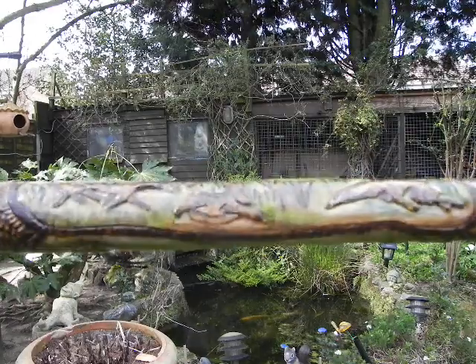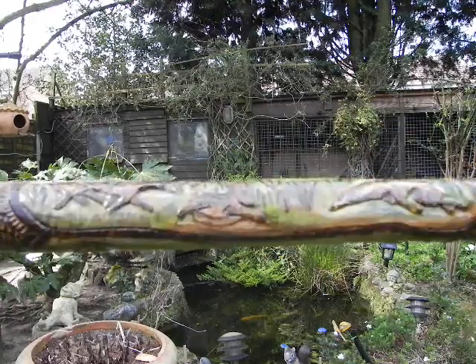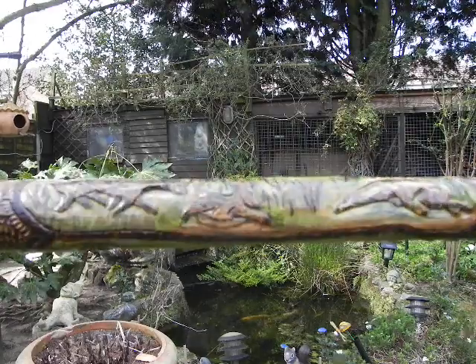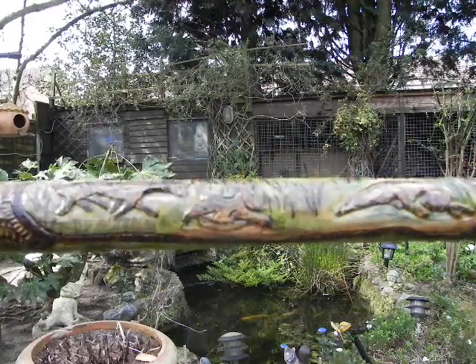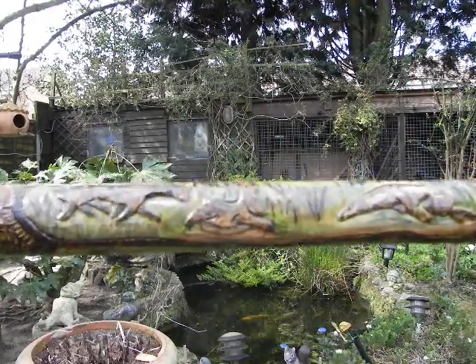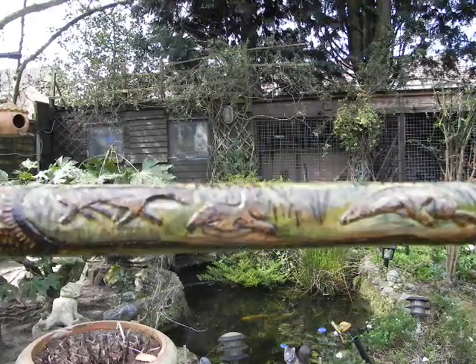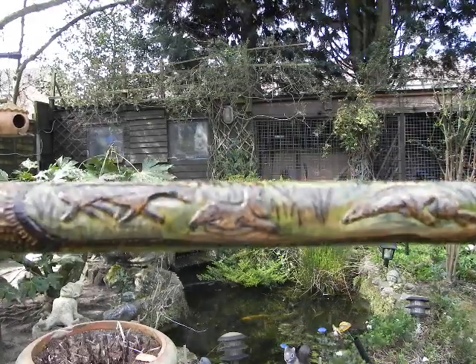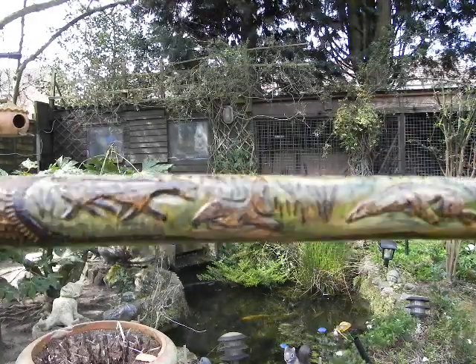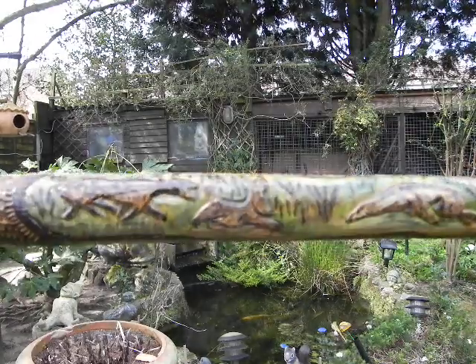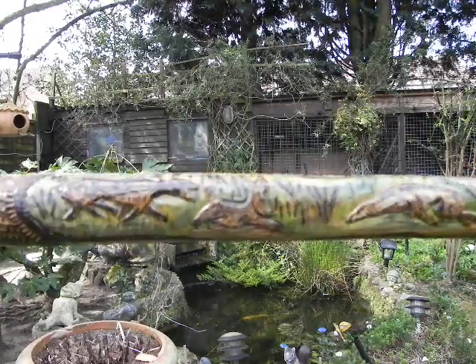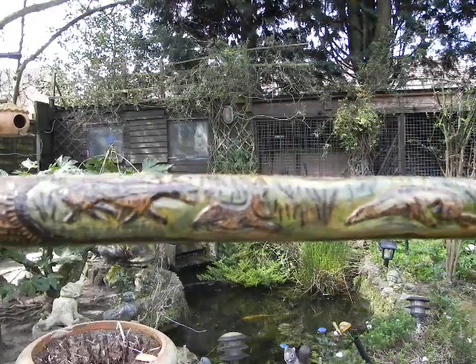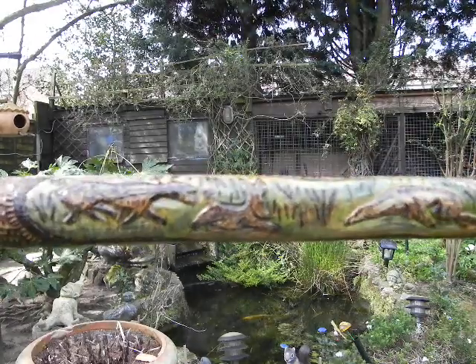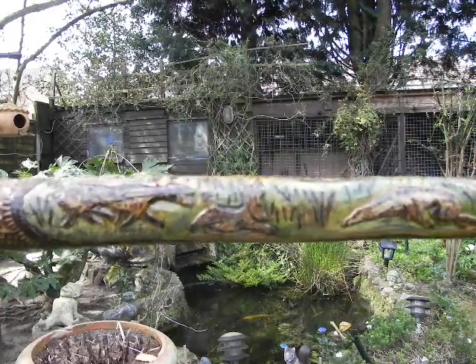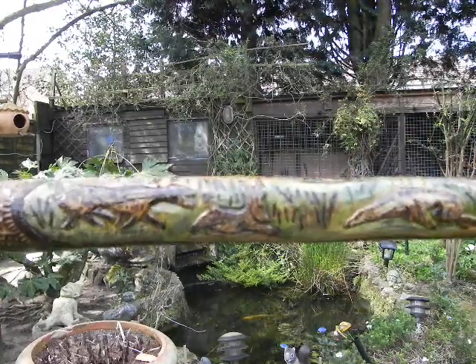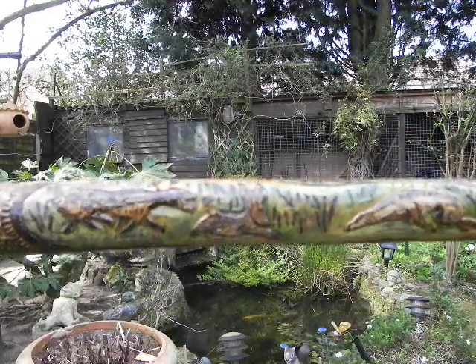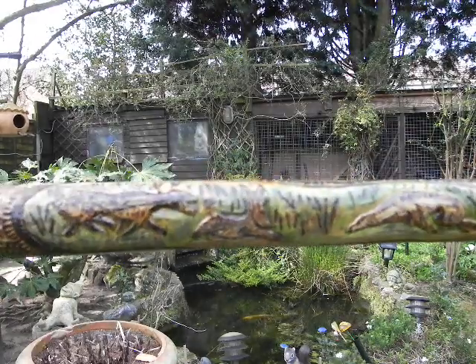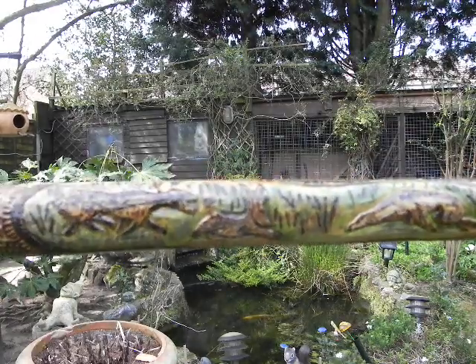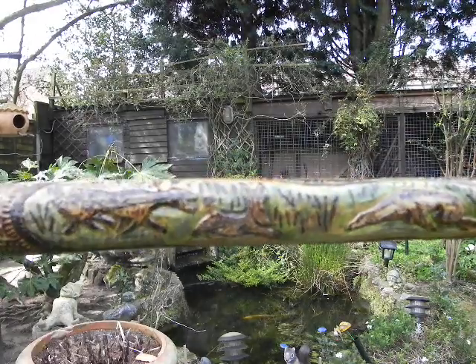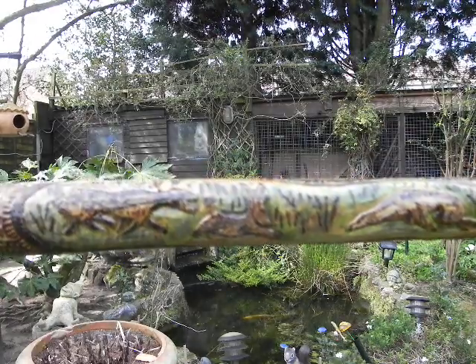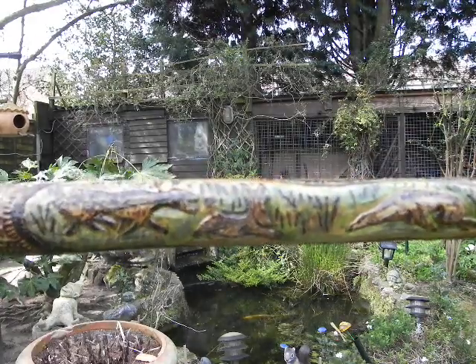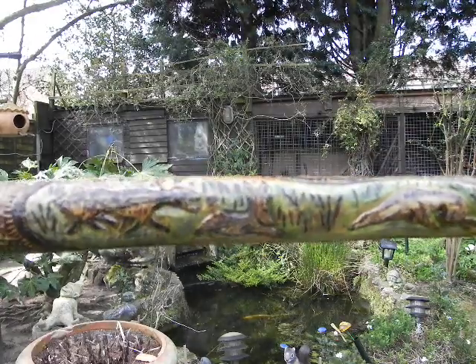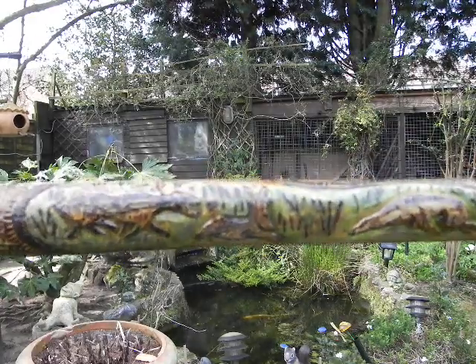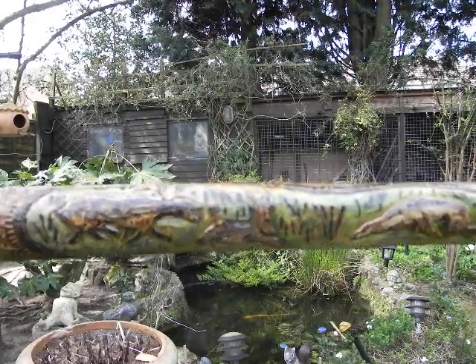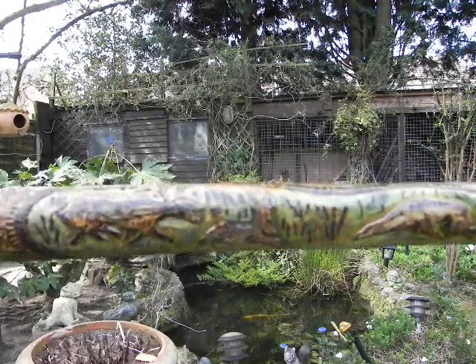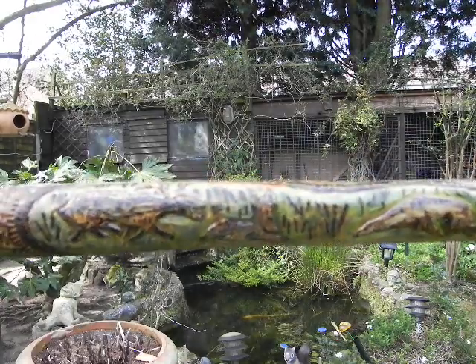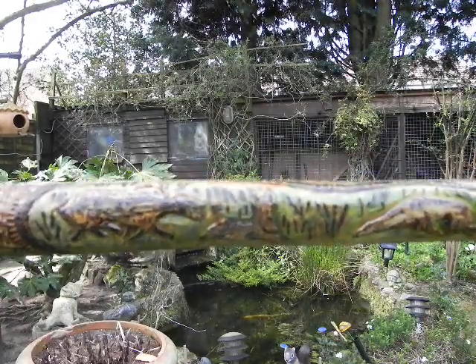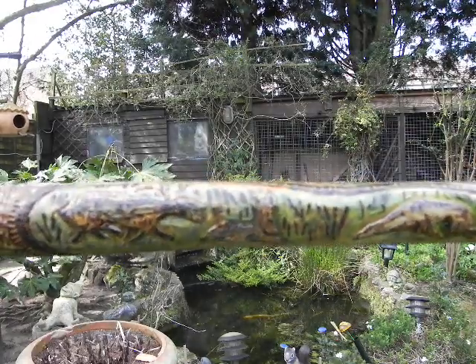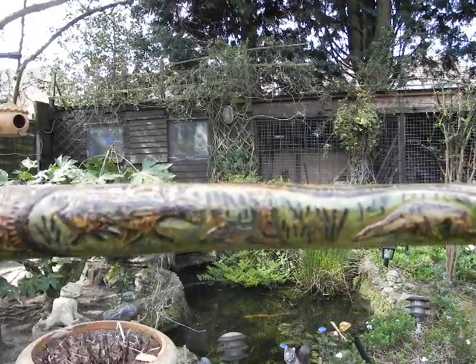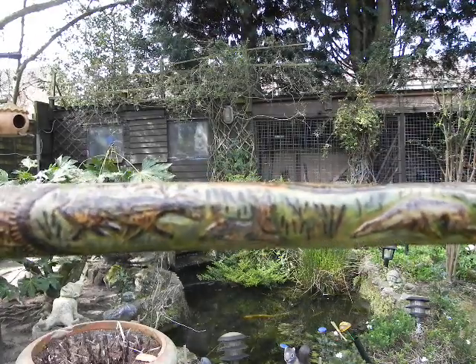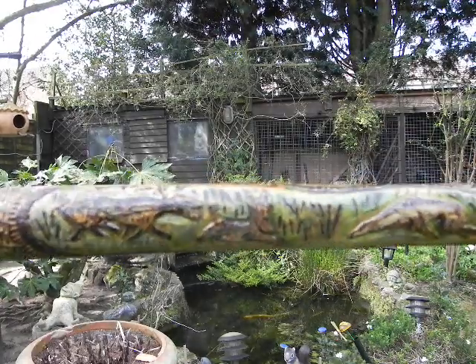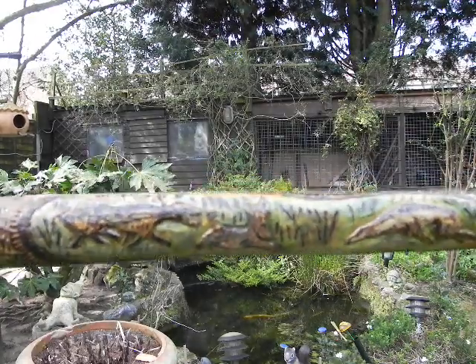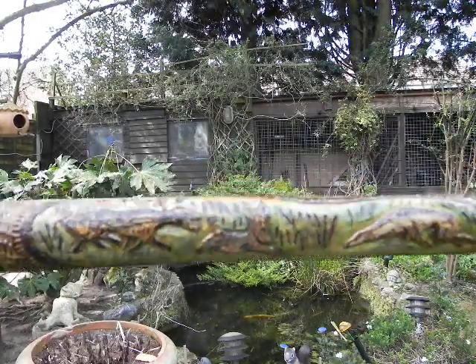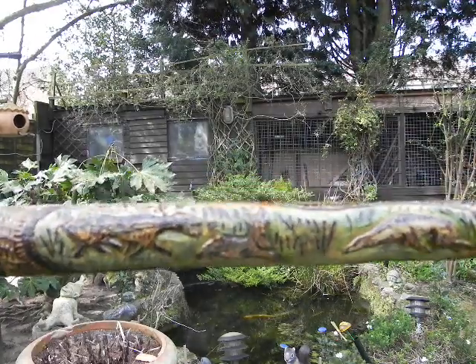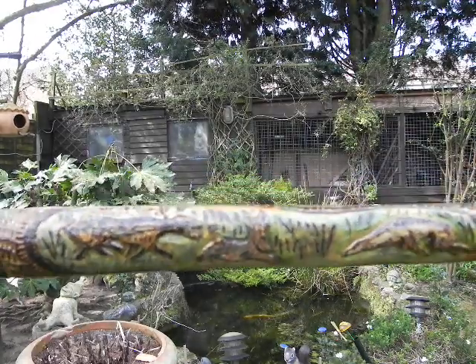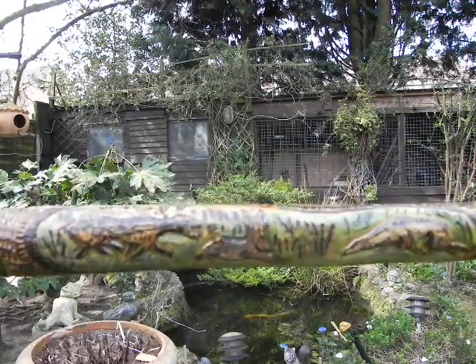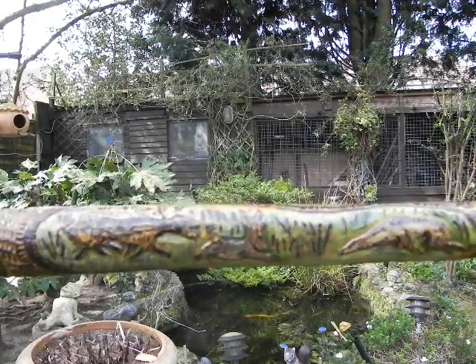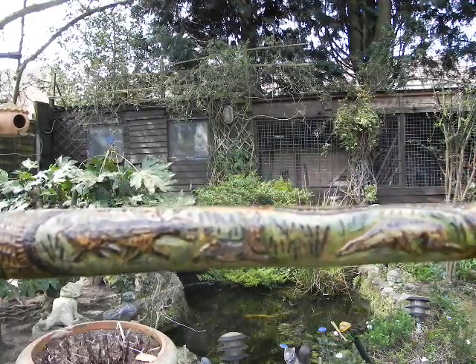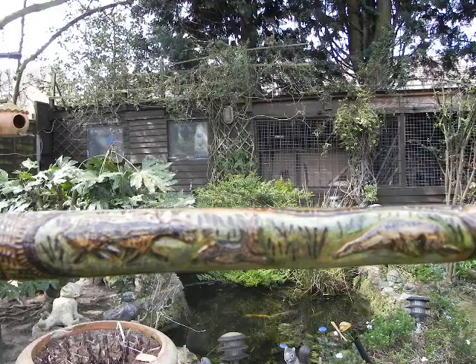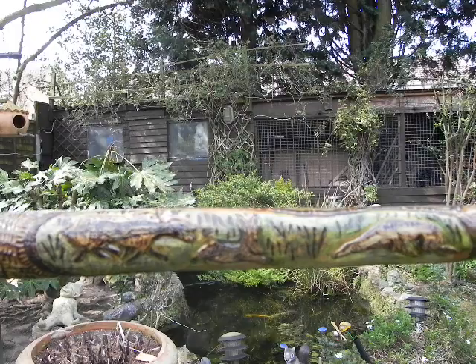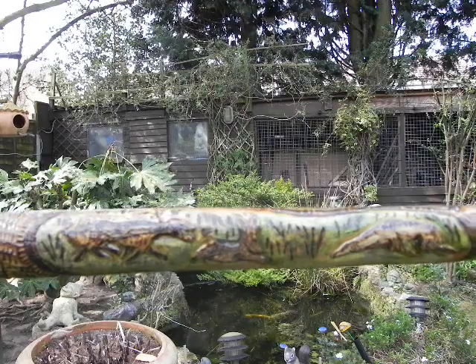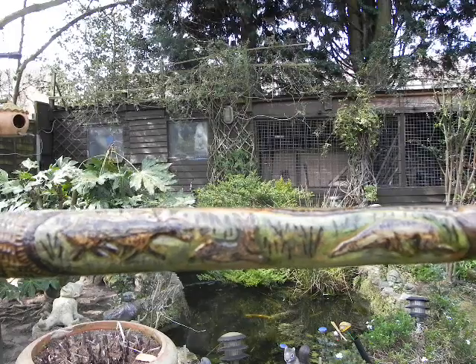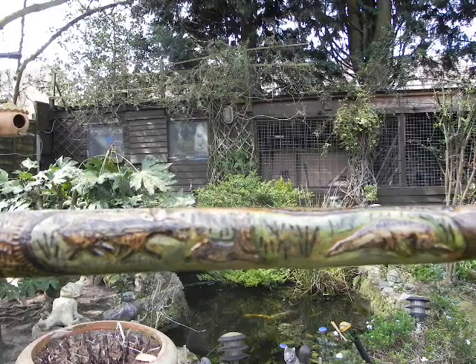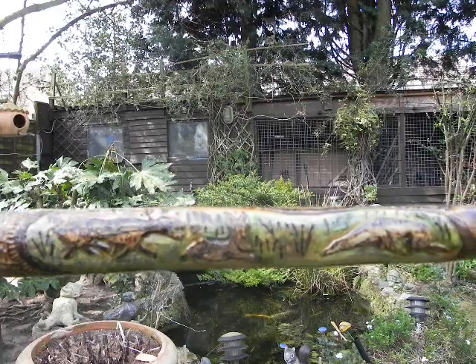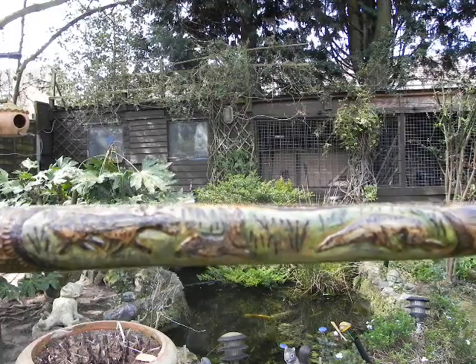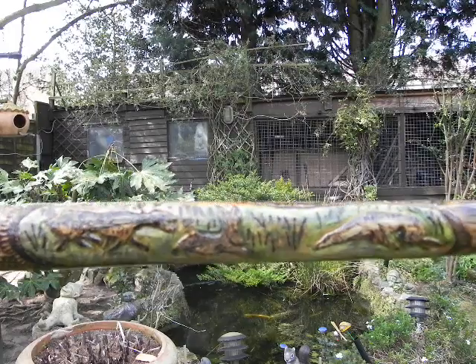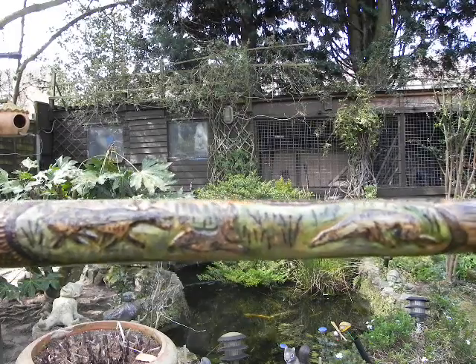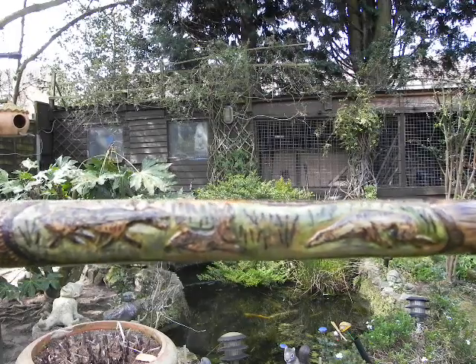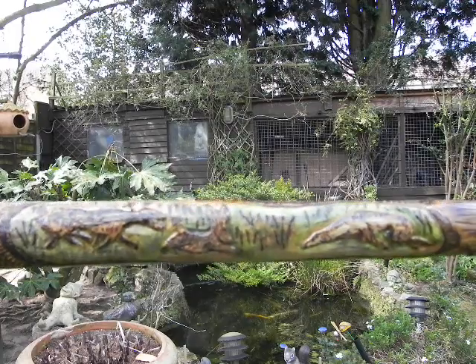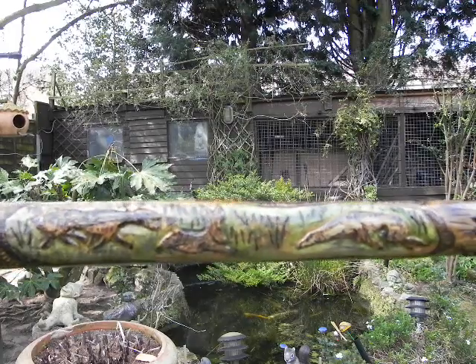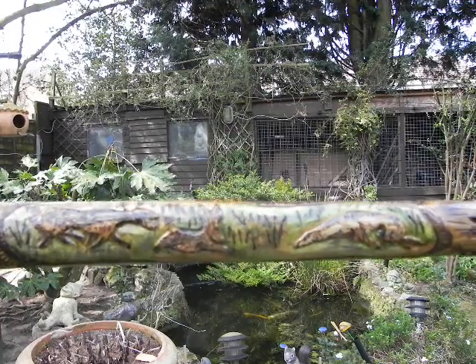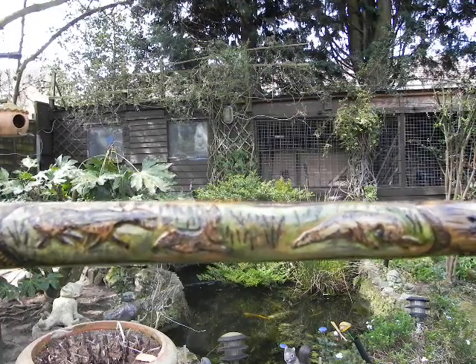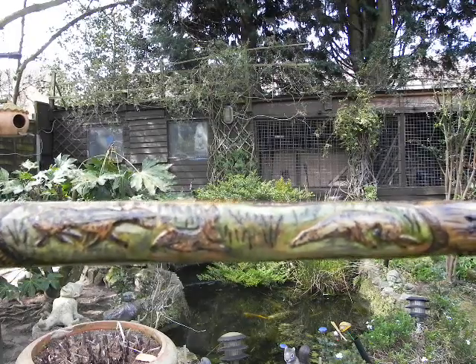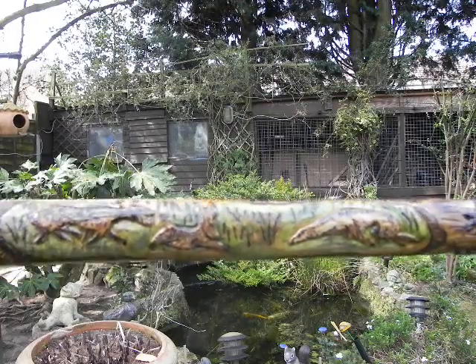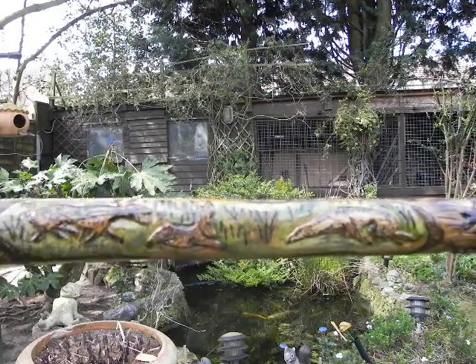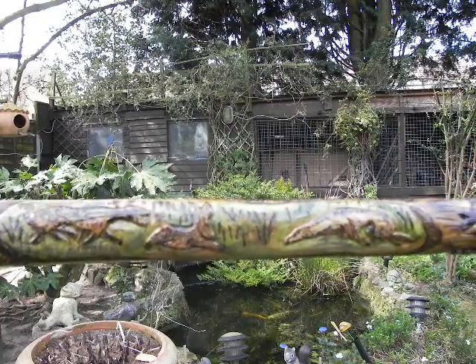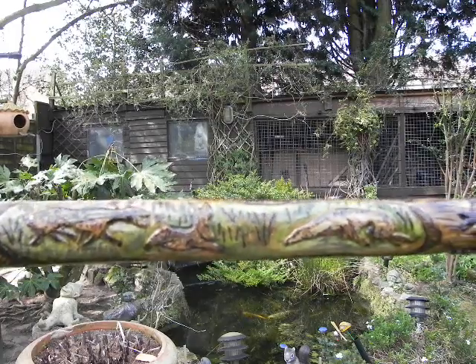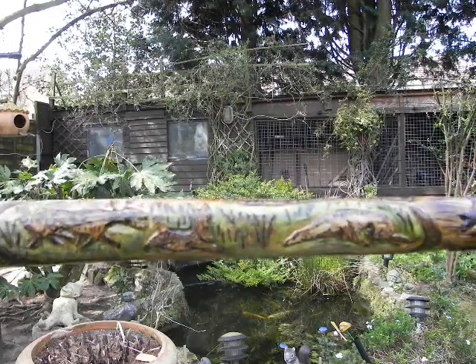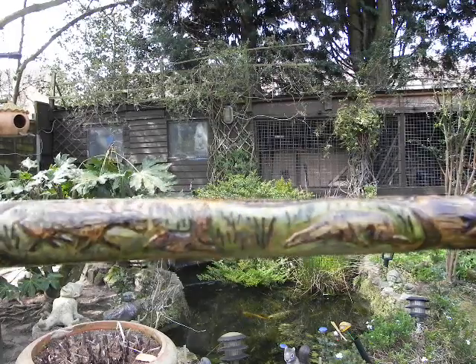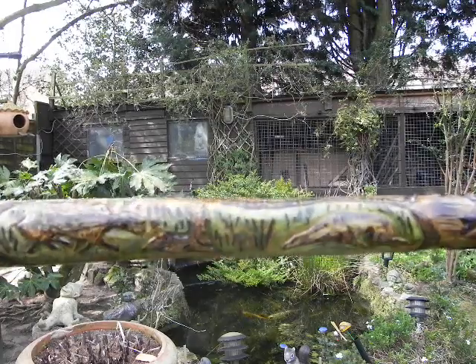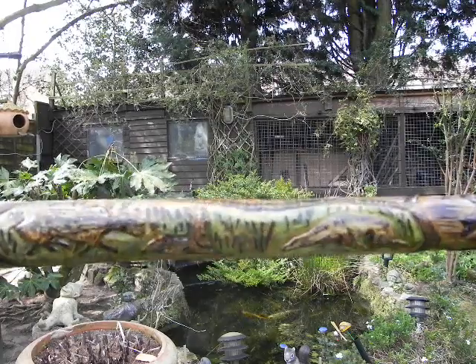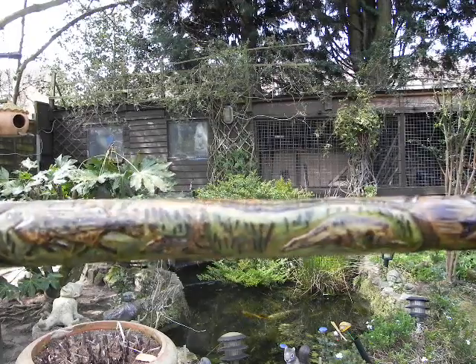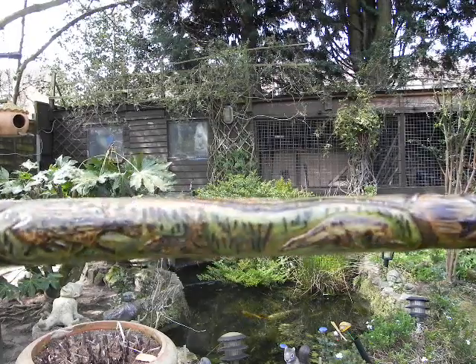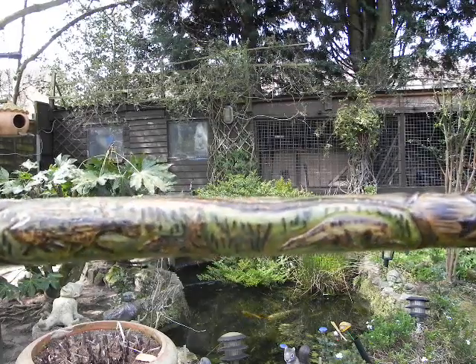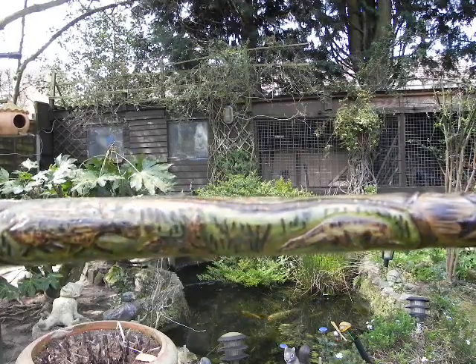Another one there on the other side — a couple of whippets chasing a rabbit.